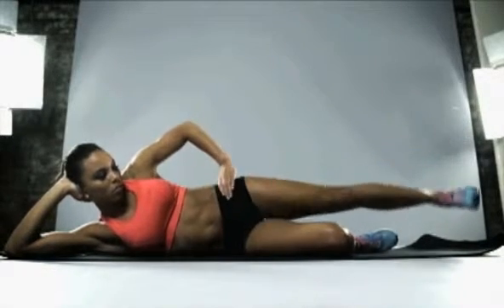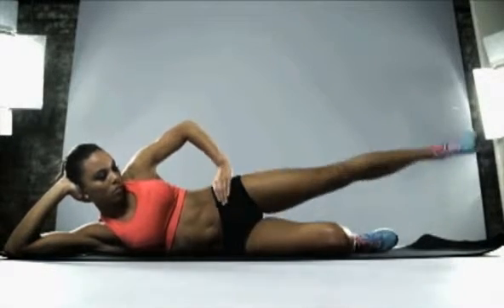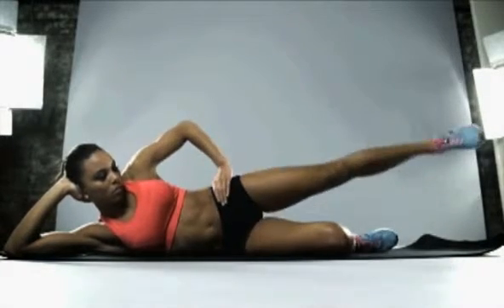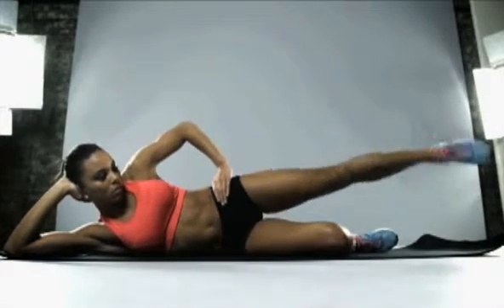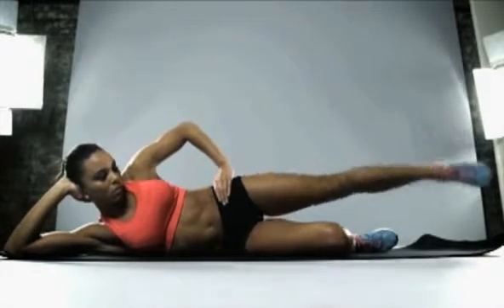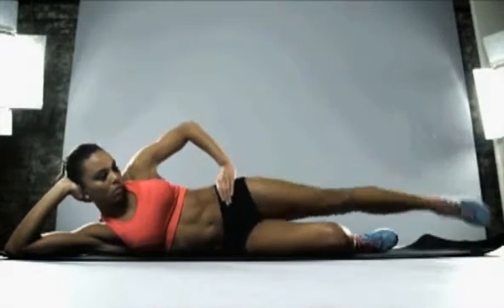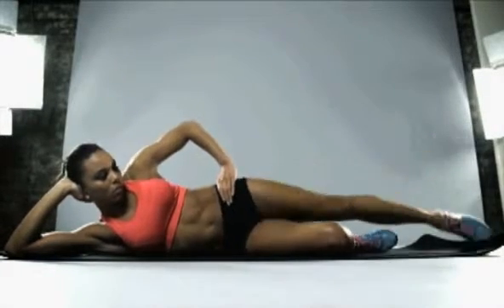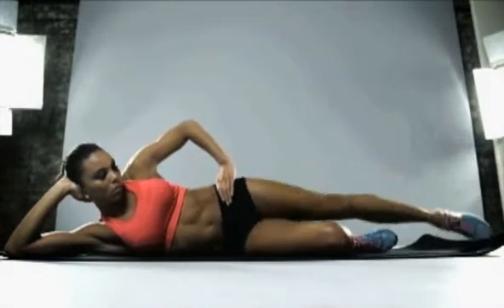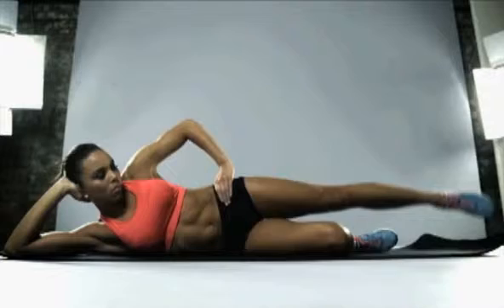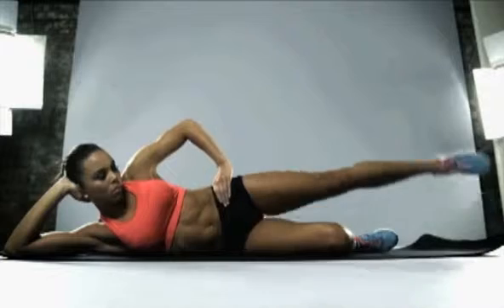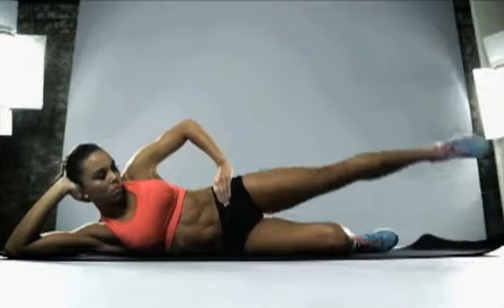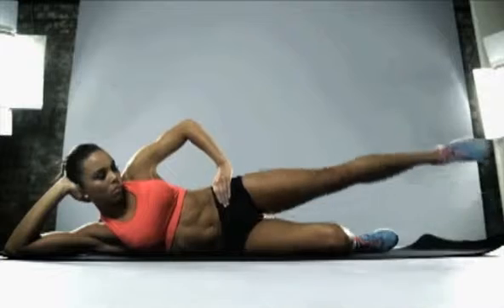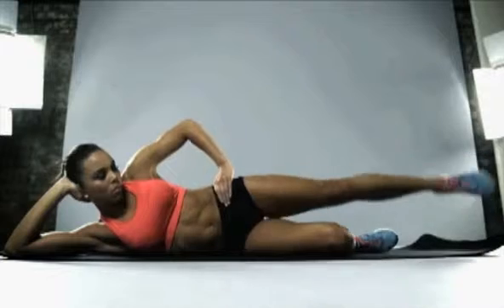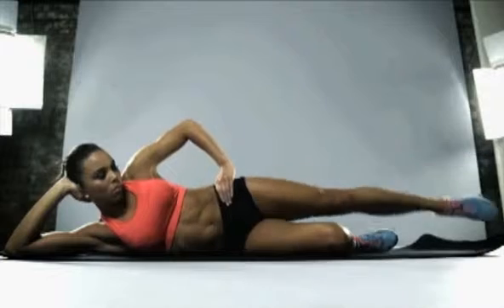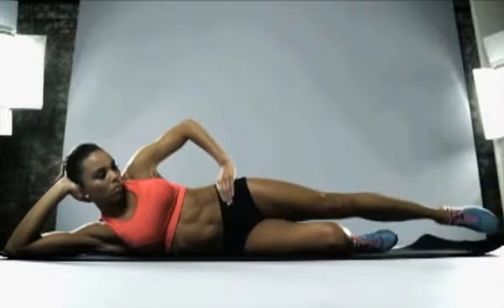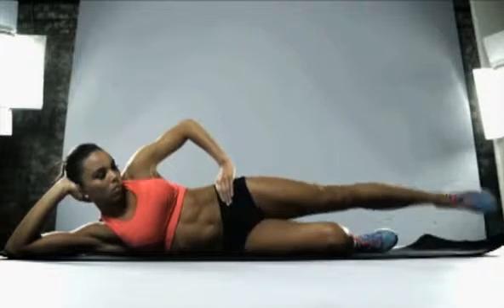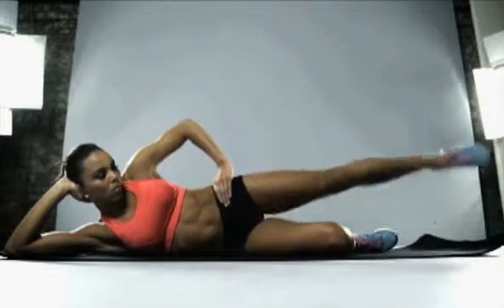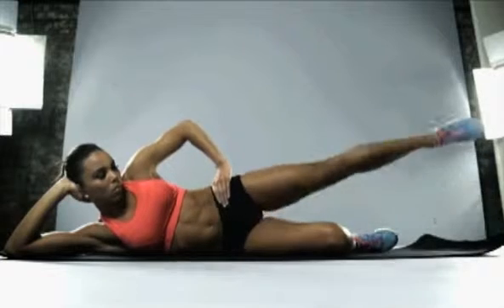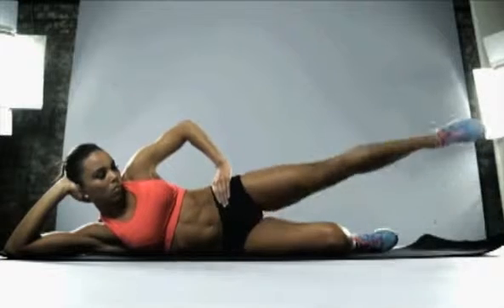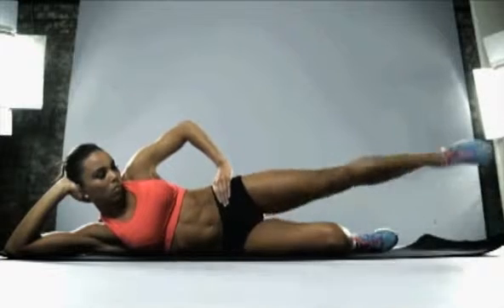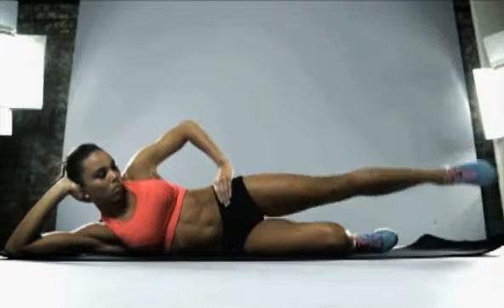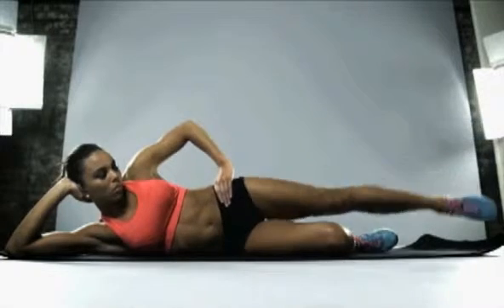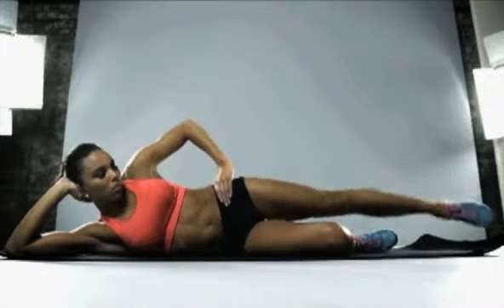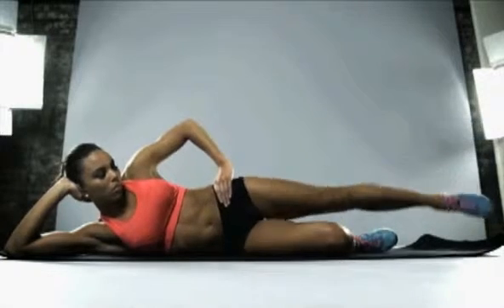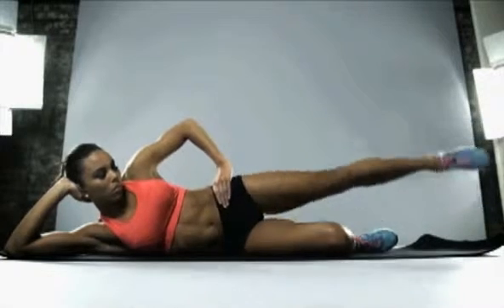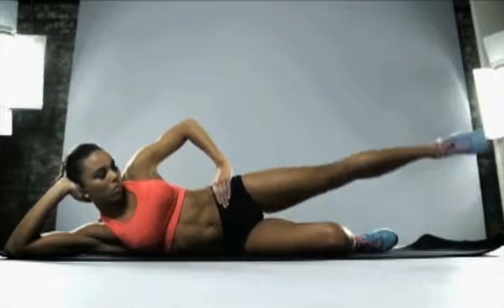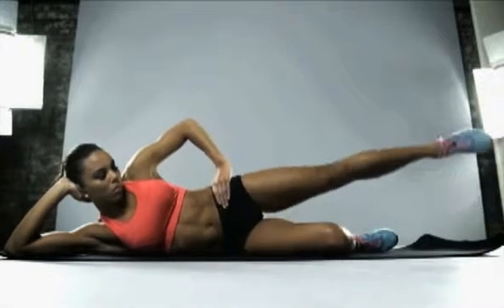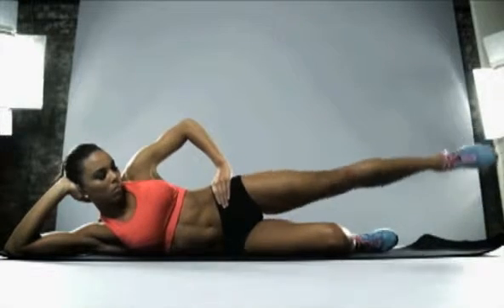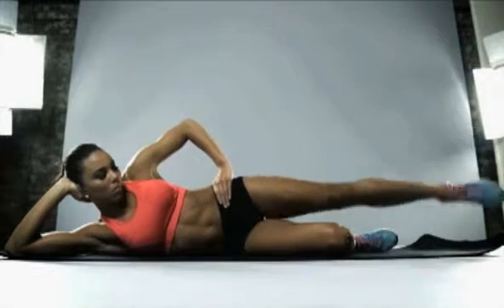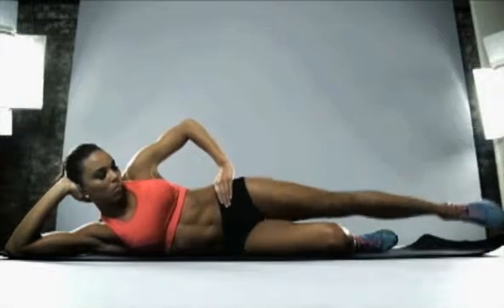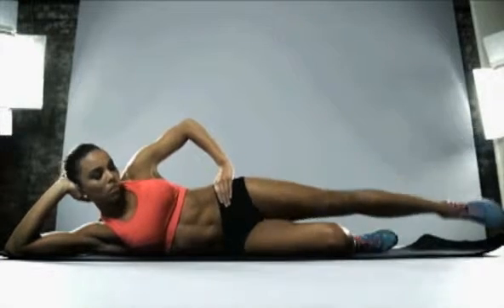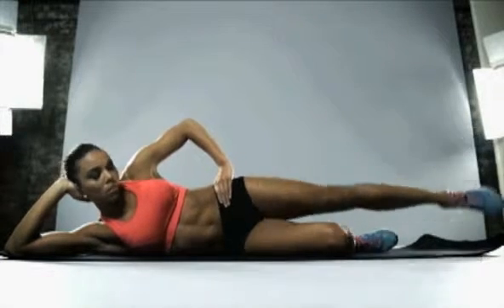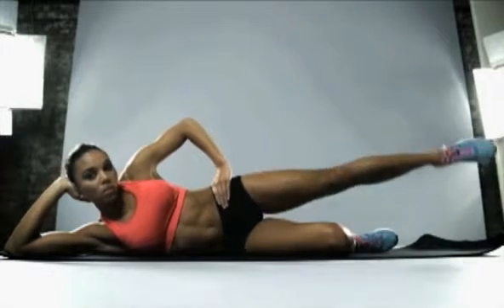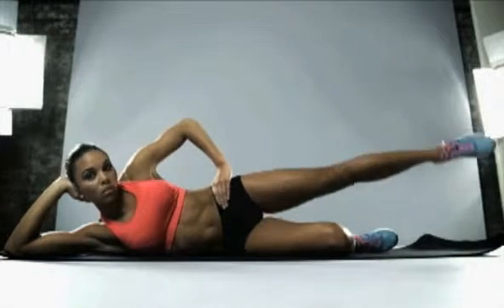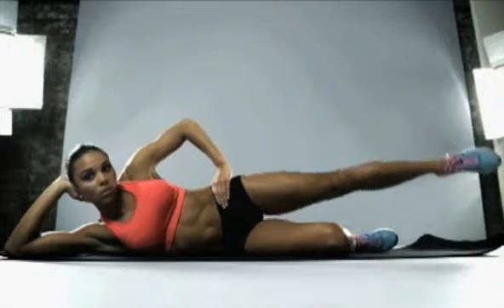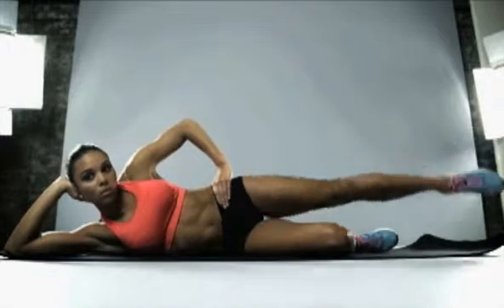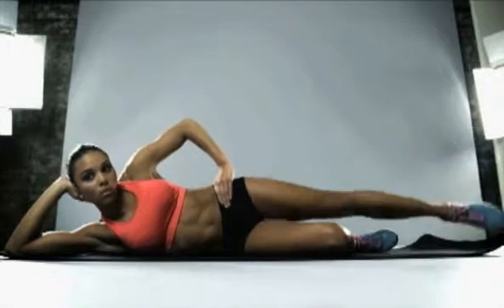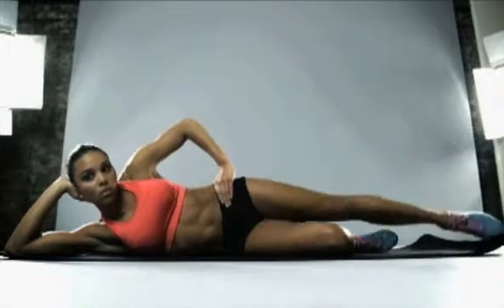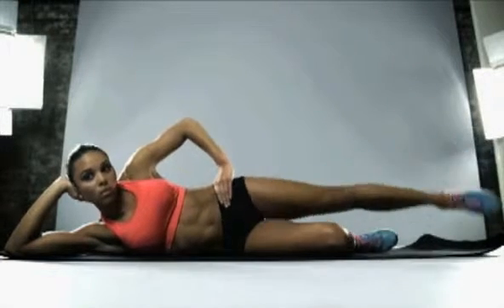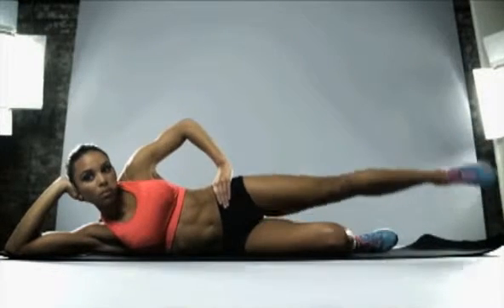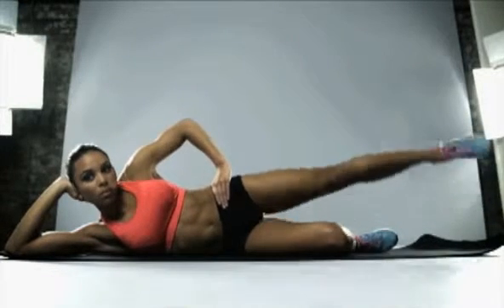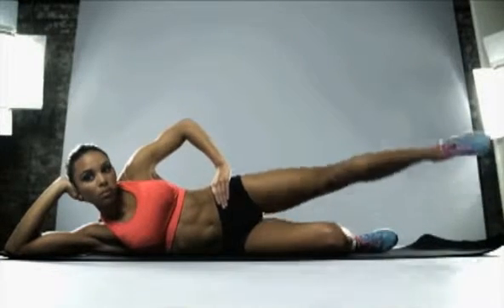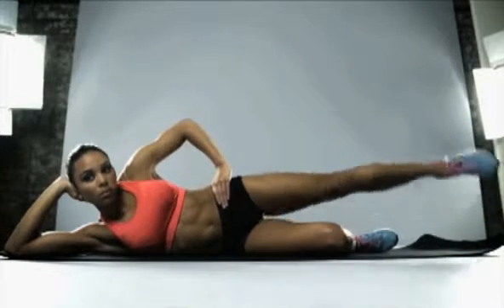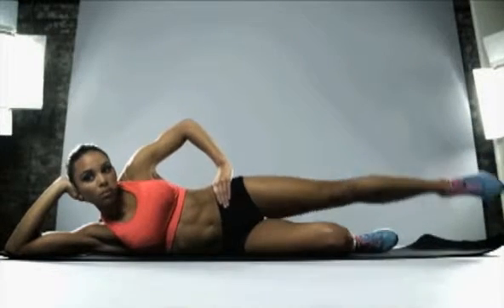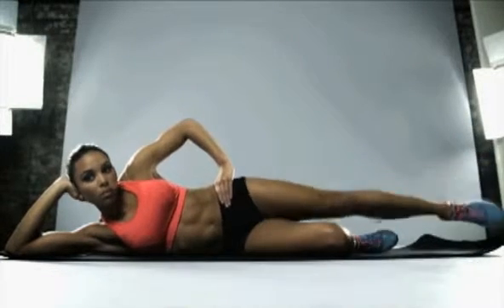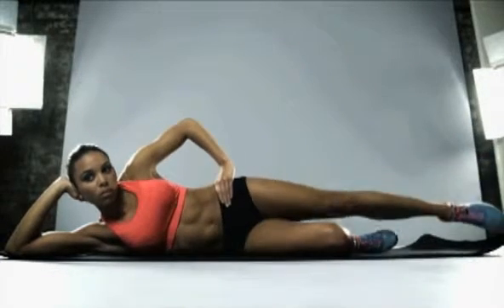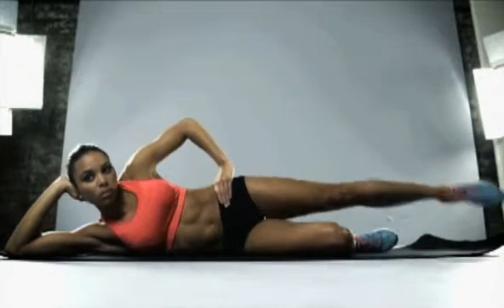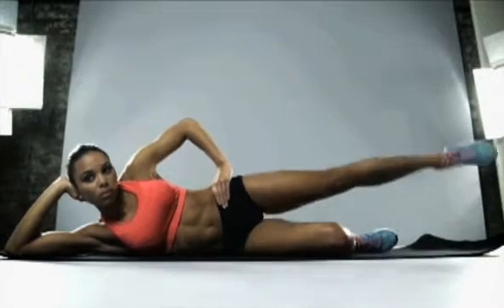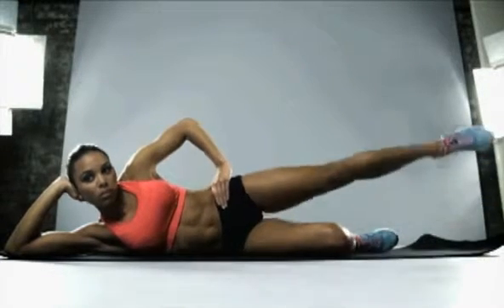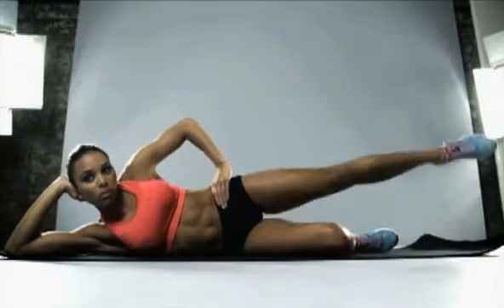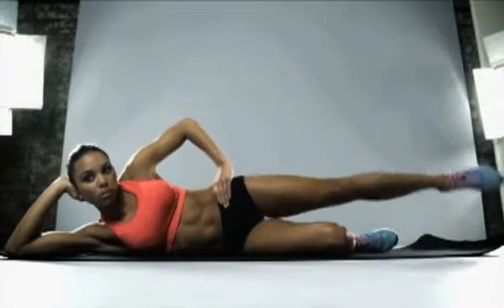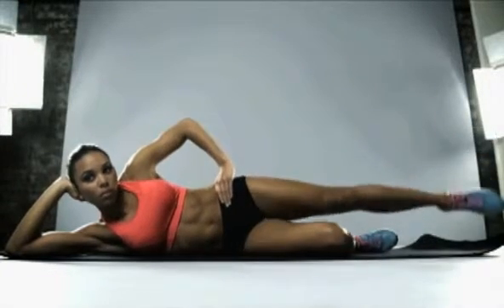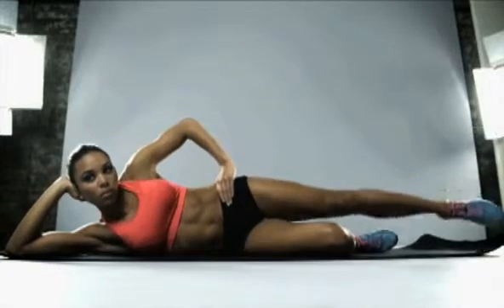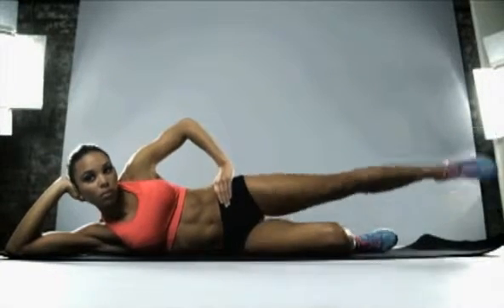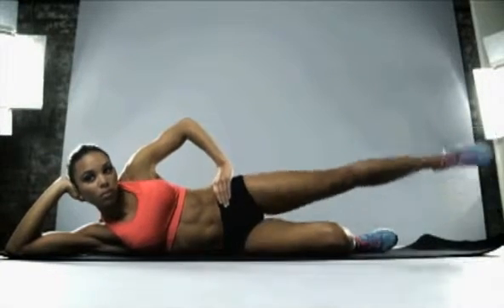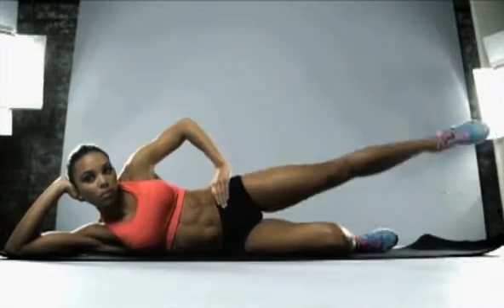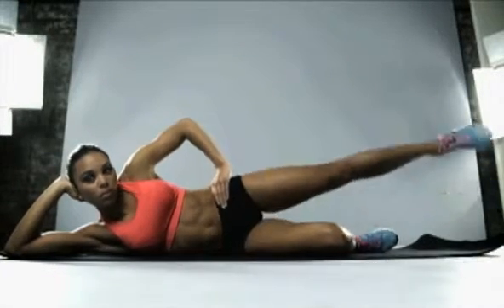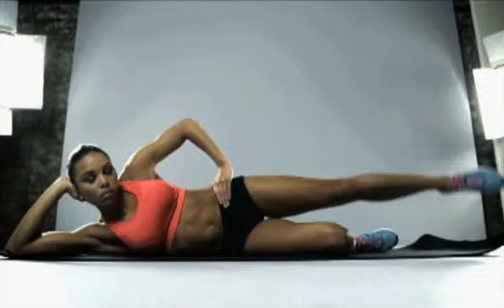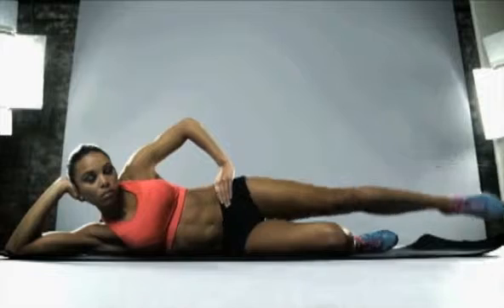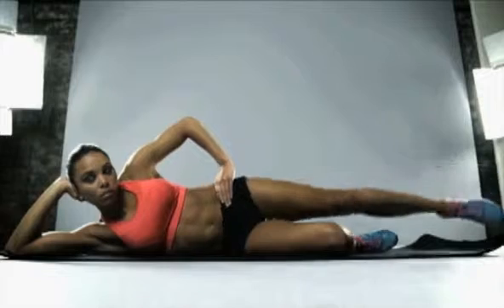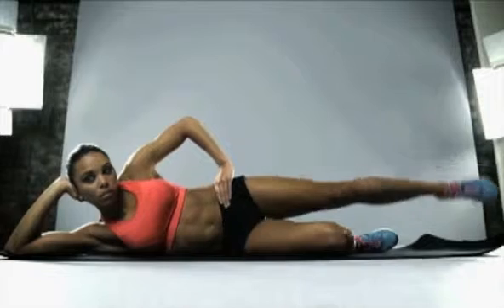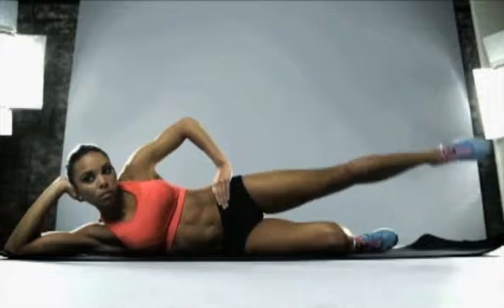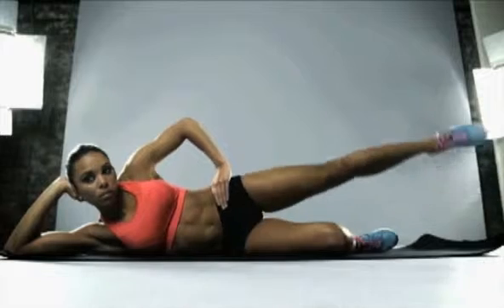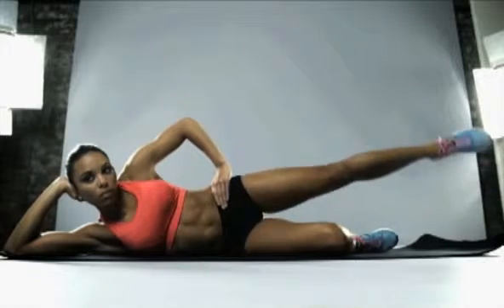Point the toe away for the next exercise — think gymnast, think ballerina. Really small movements again.